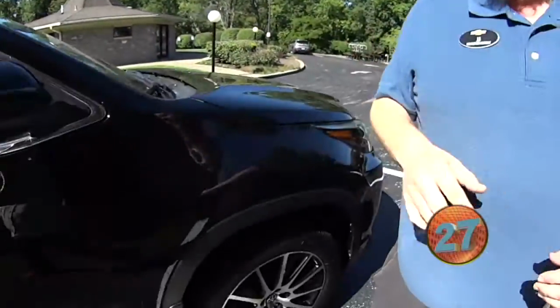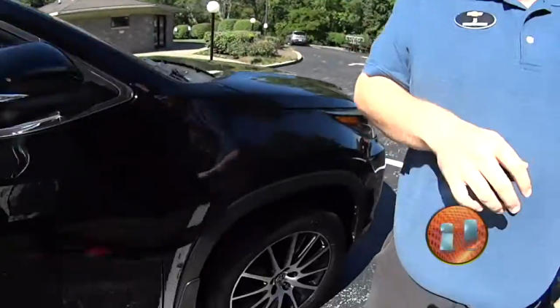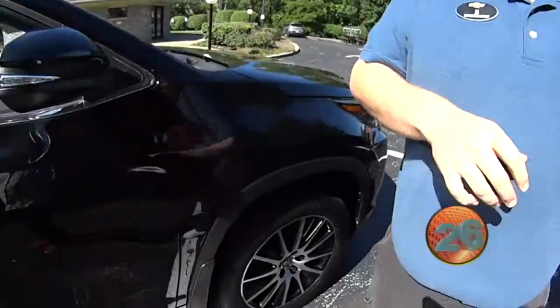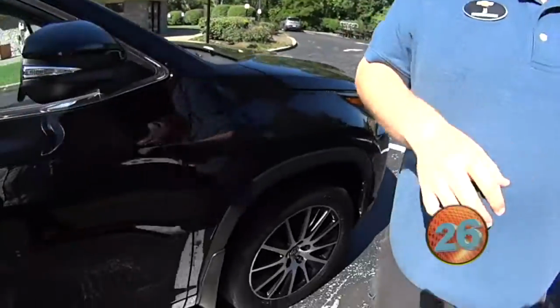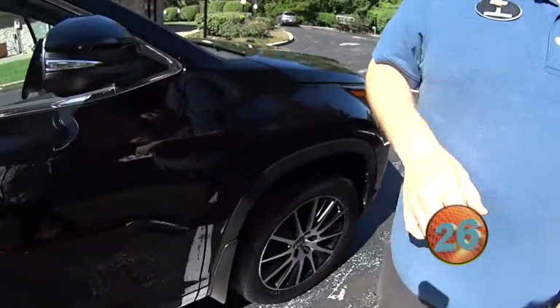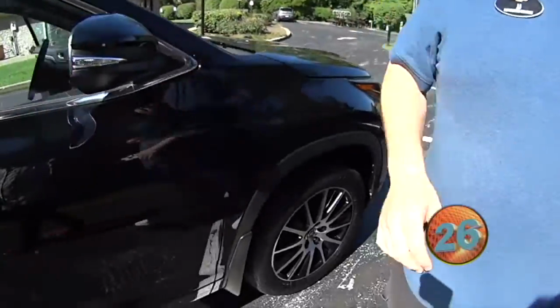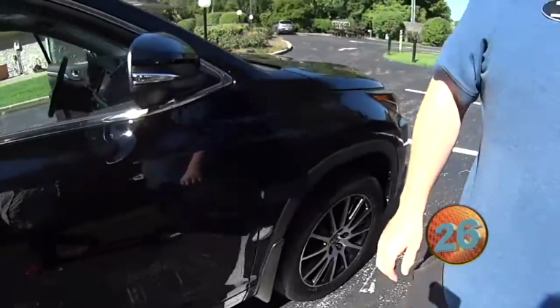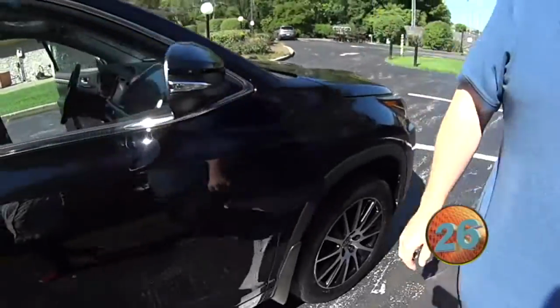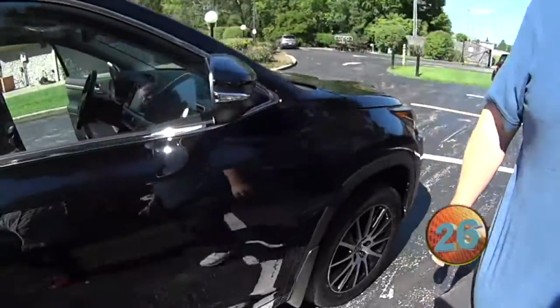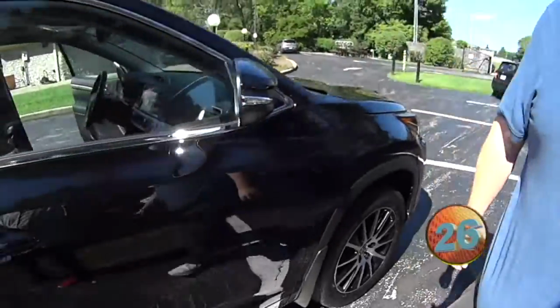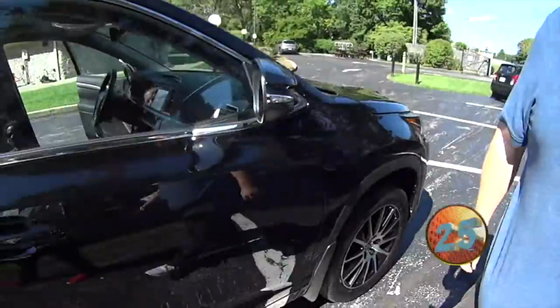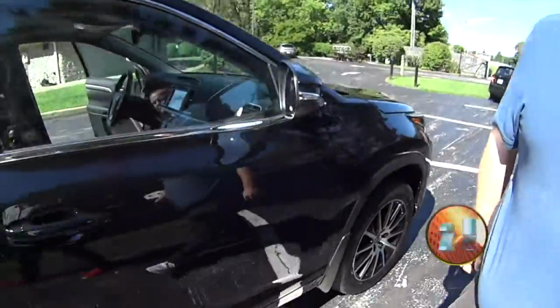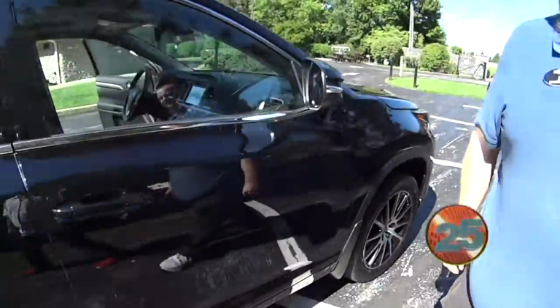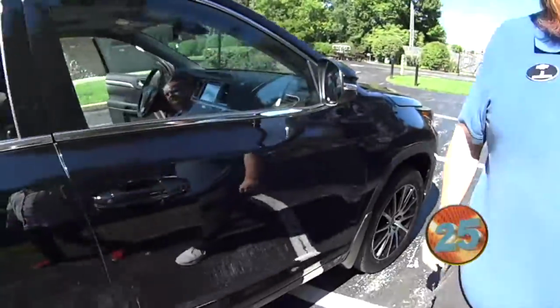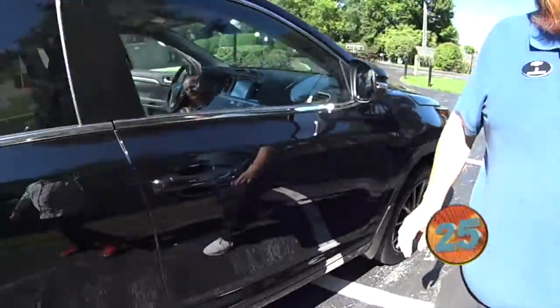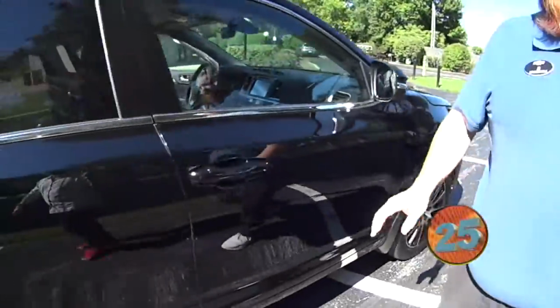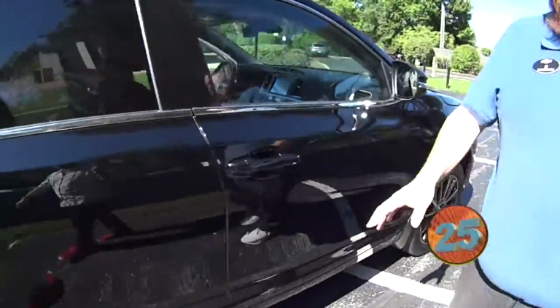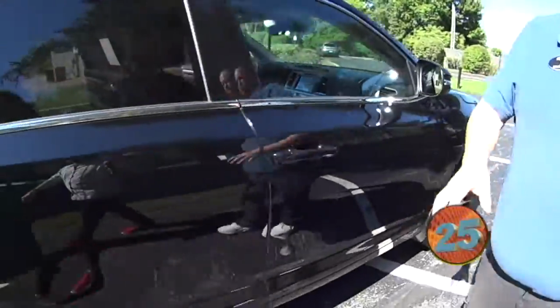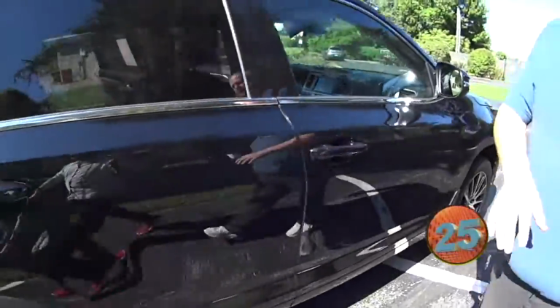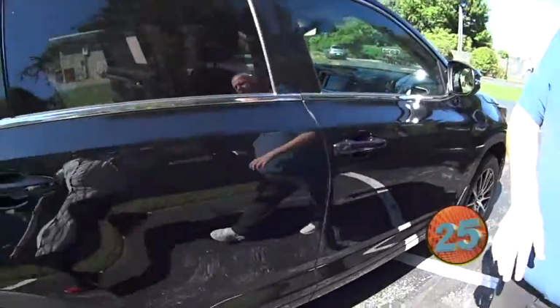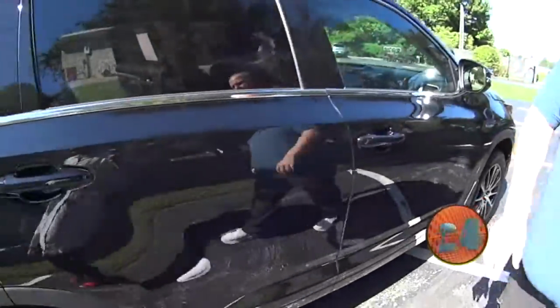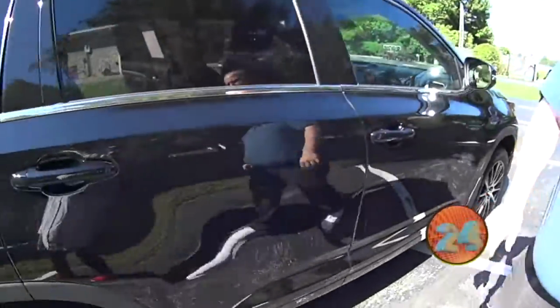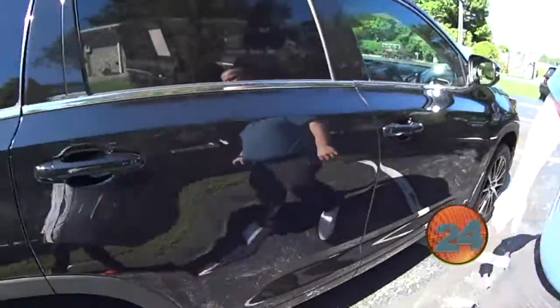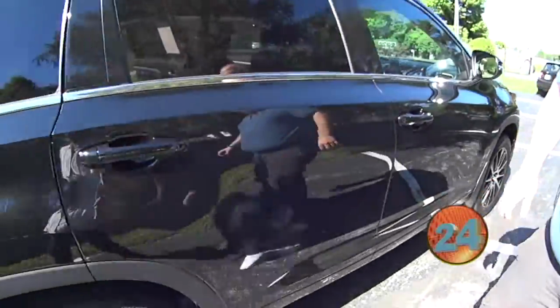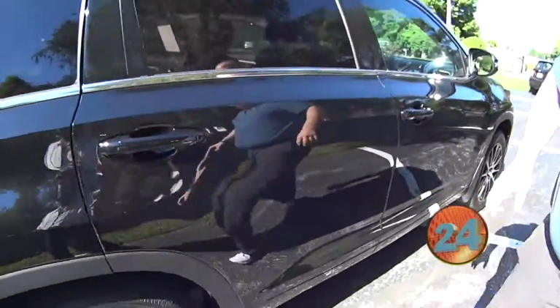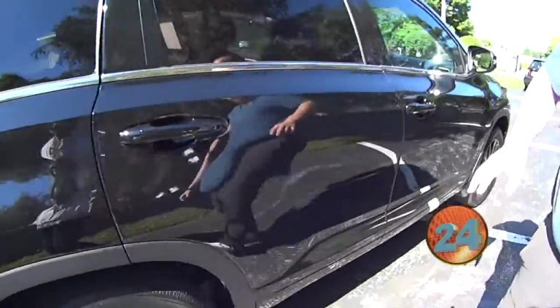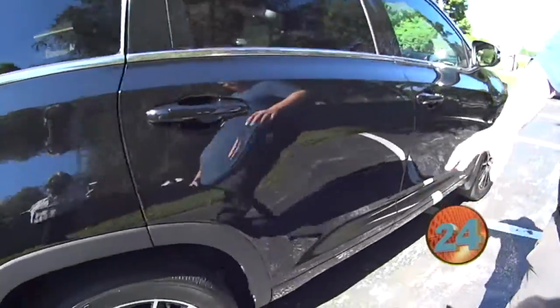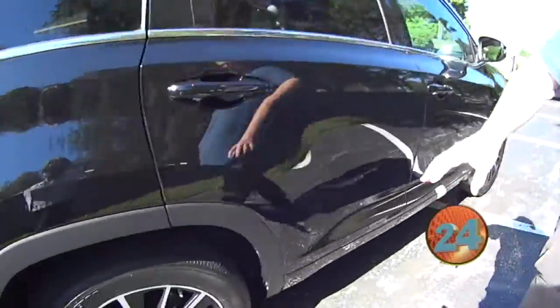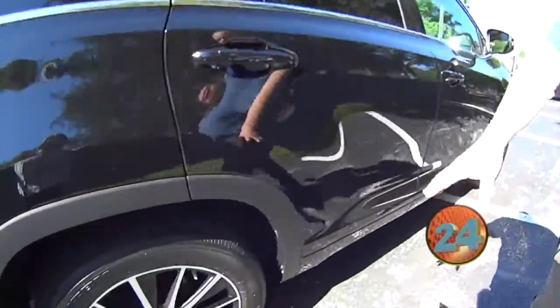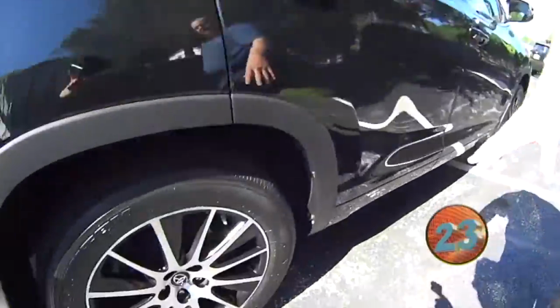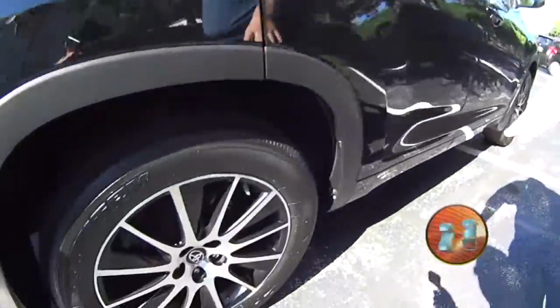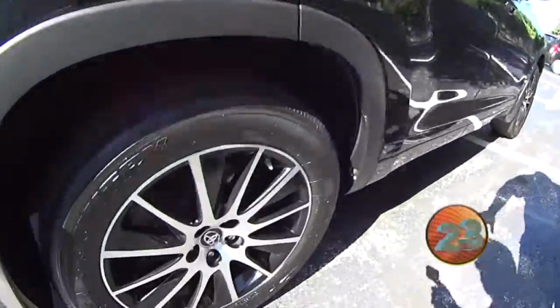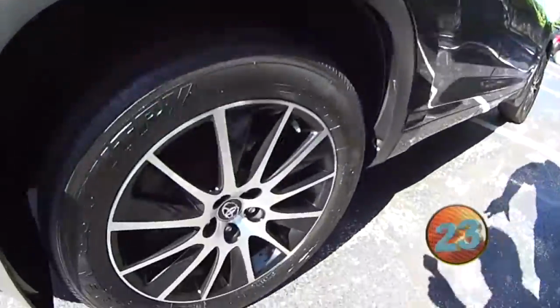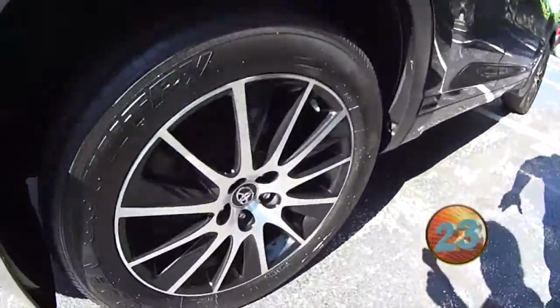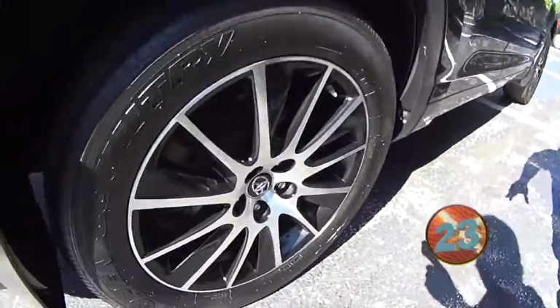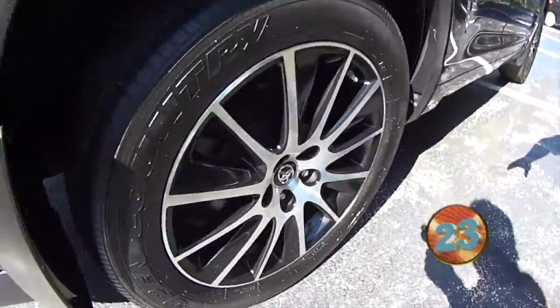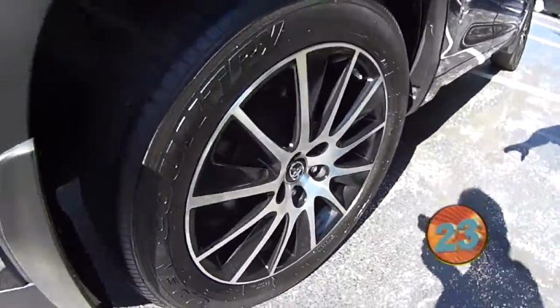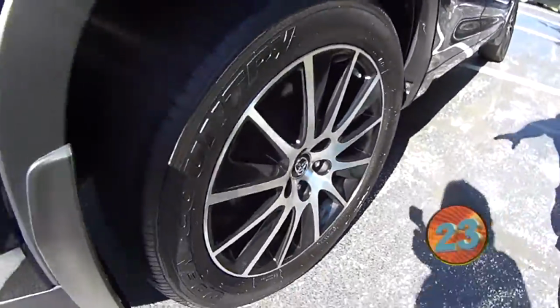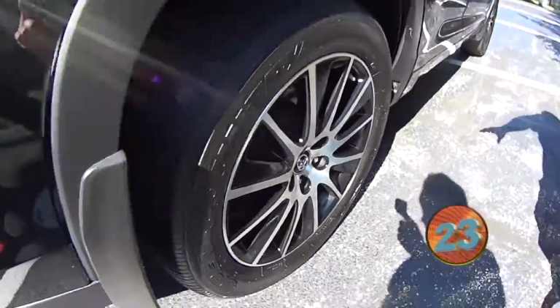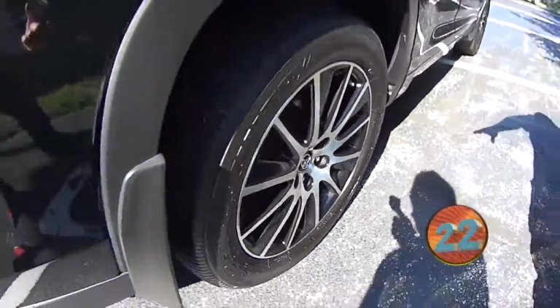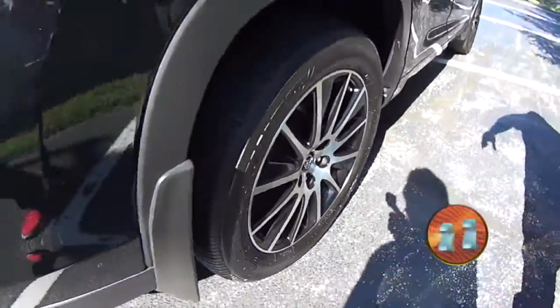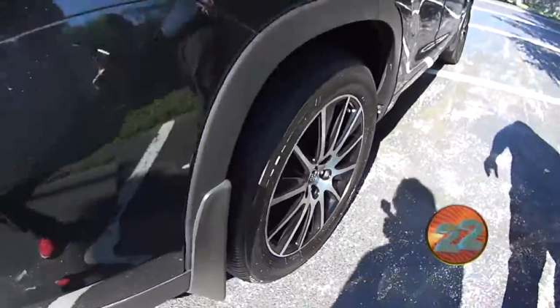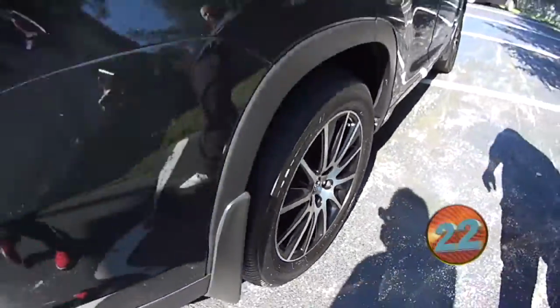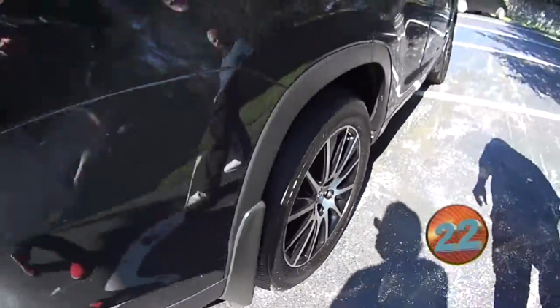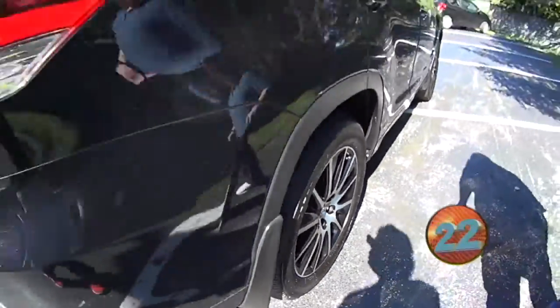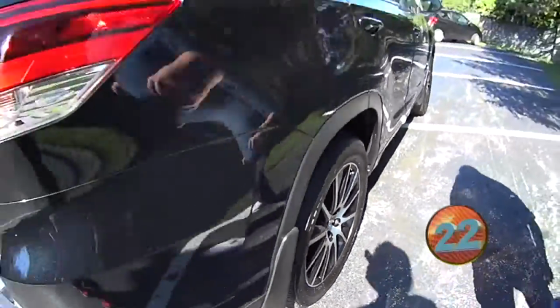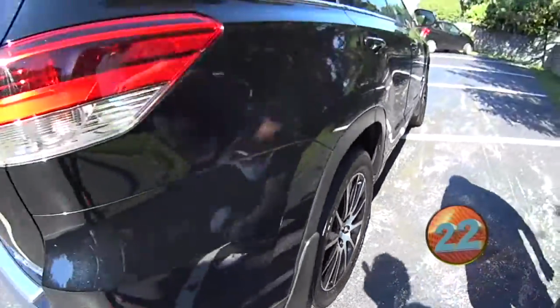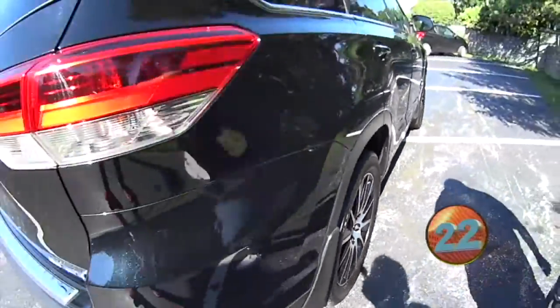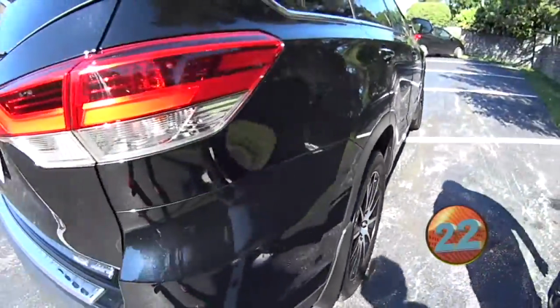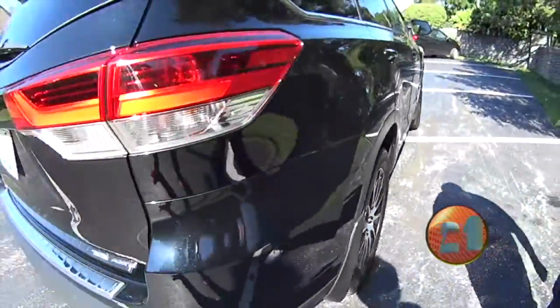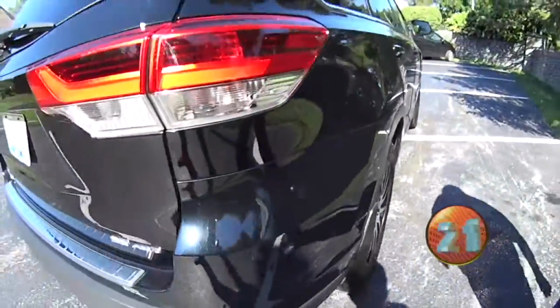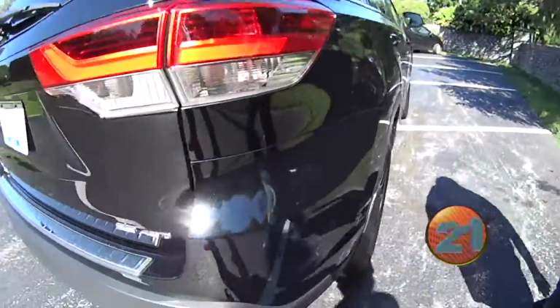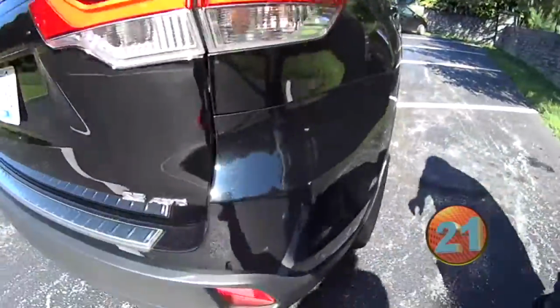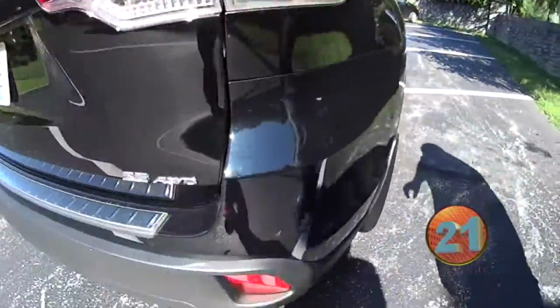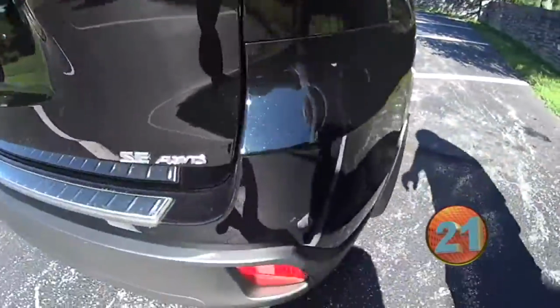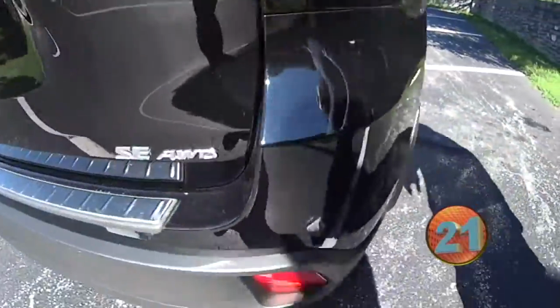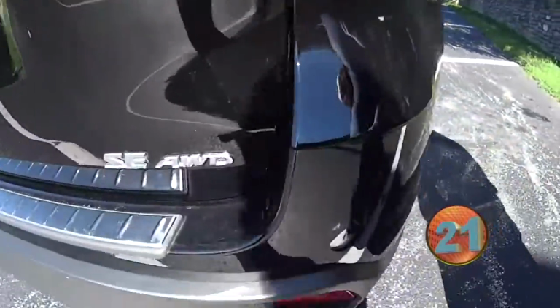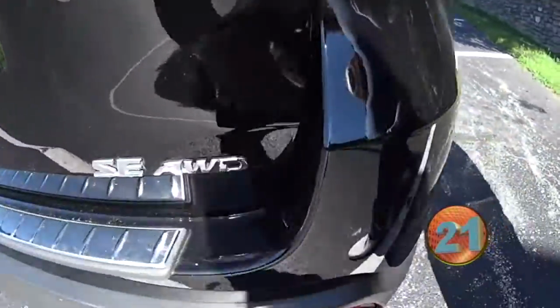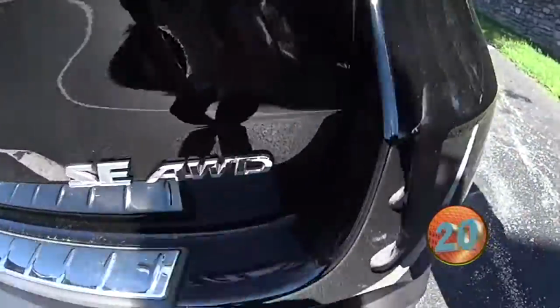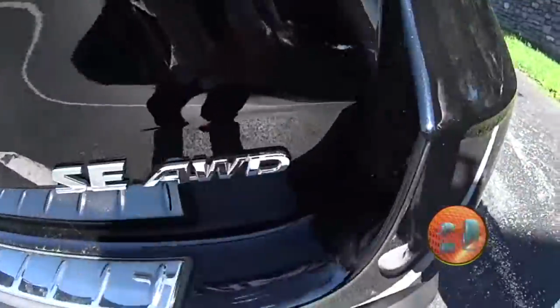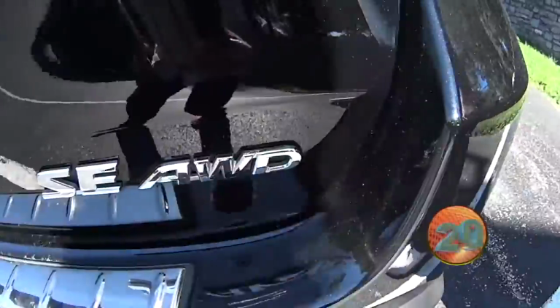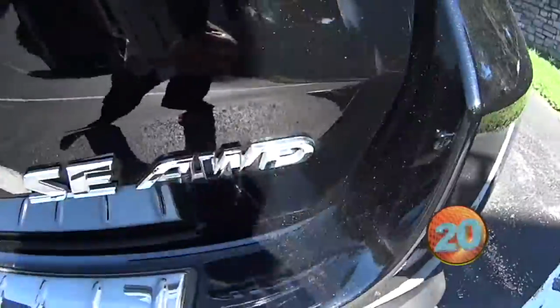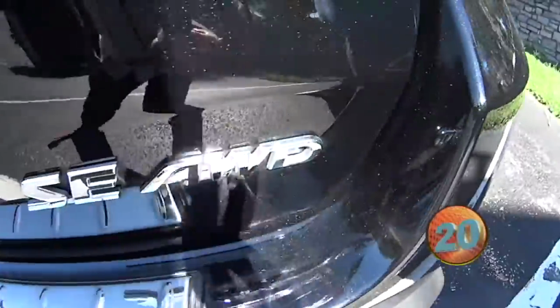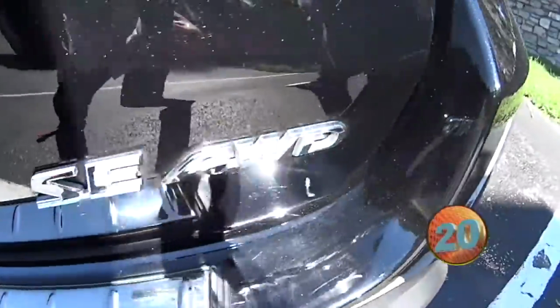2017 Toyota Highlander, beautiful black, got the nice alloy wheels. This is all wheel drive folks, so you know it'll get you where you need to go.